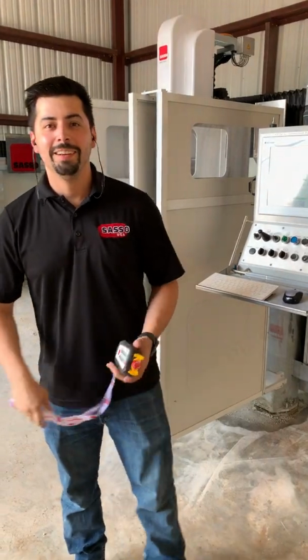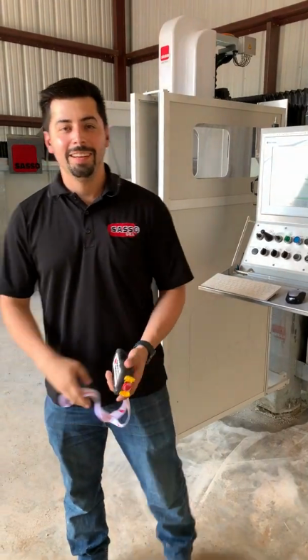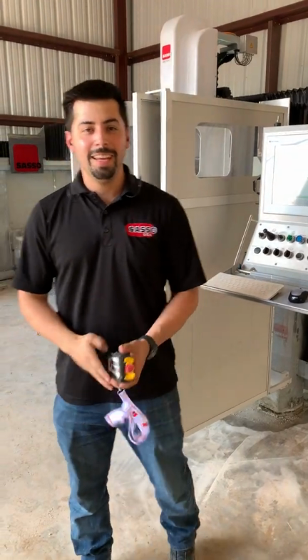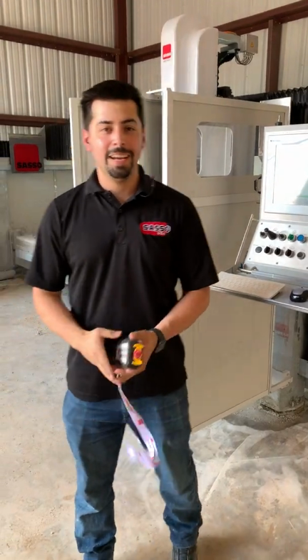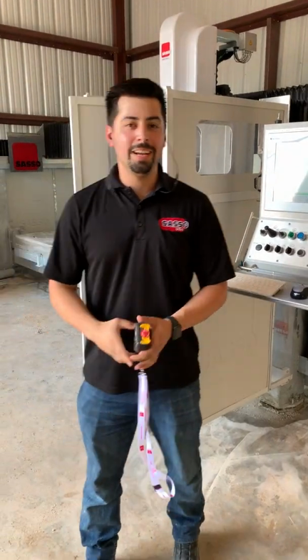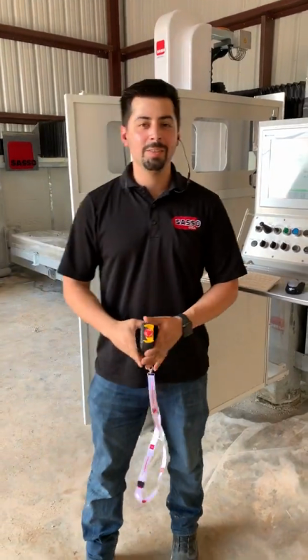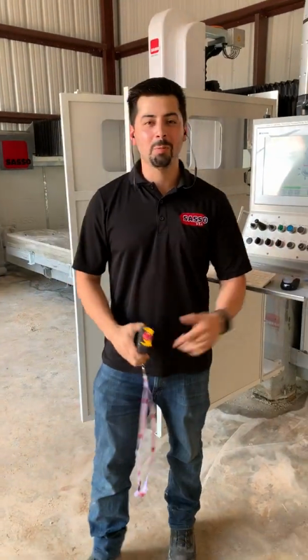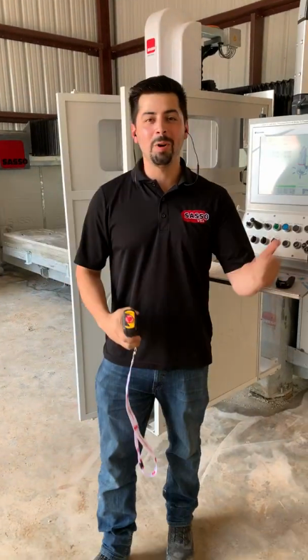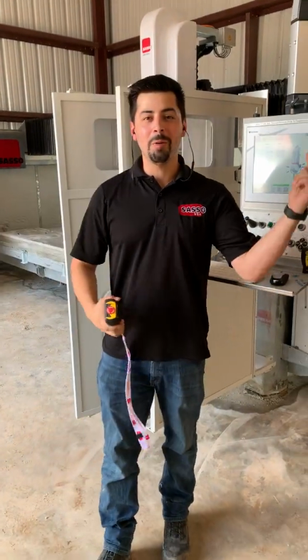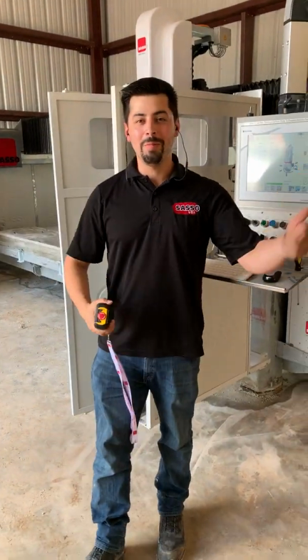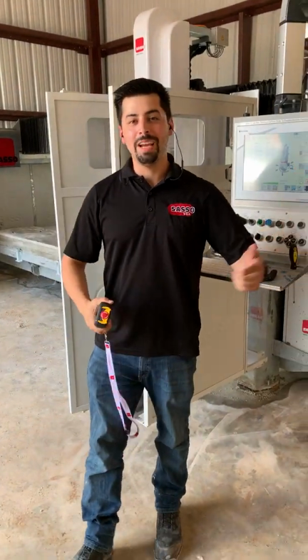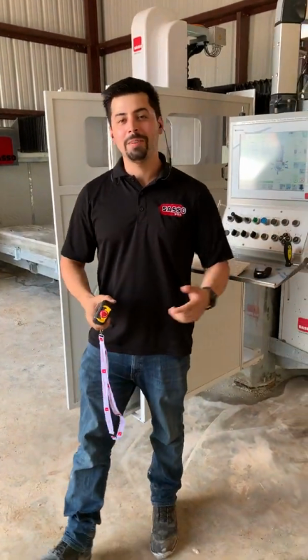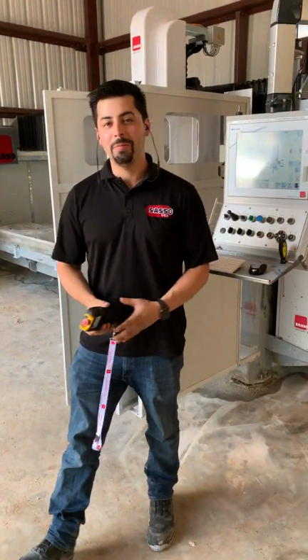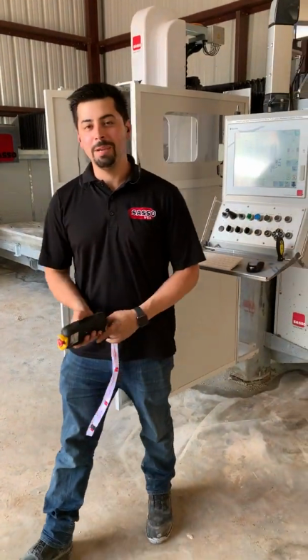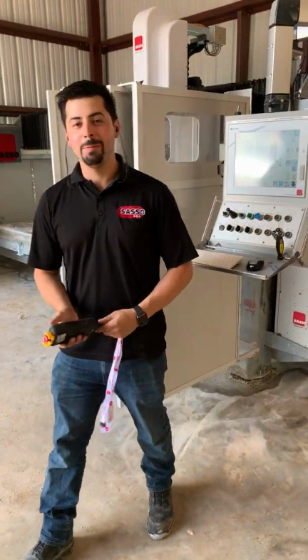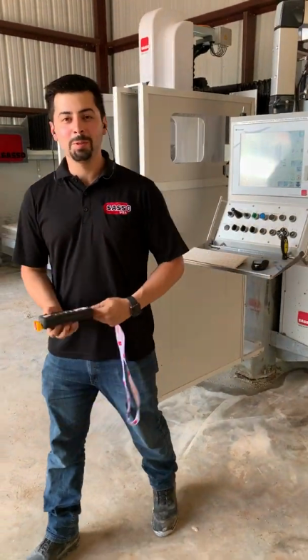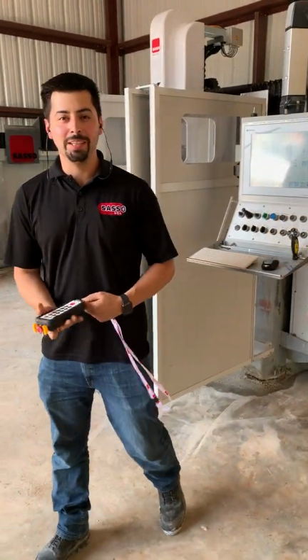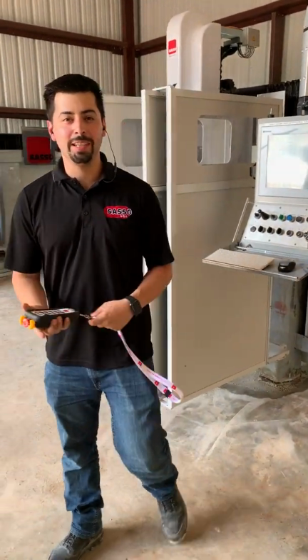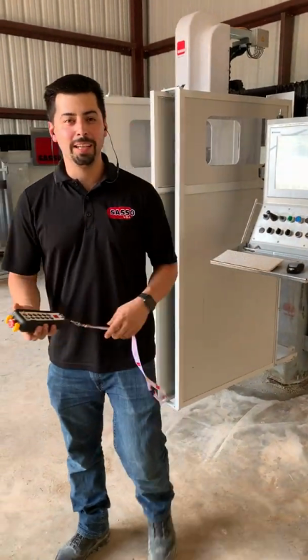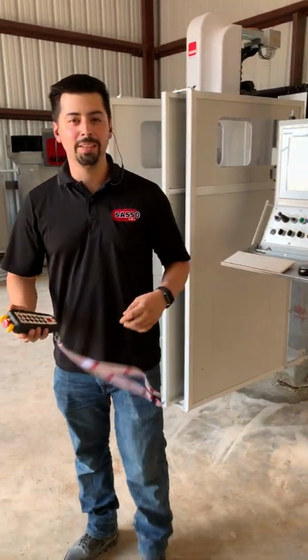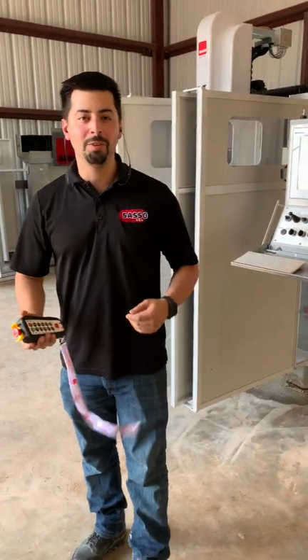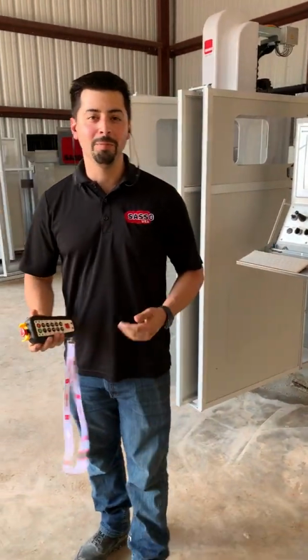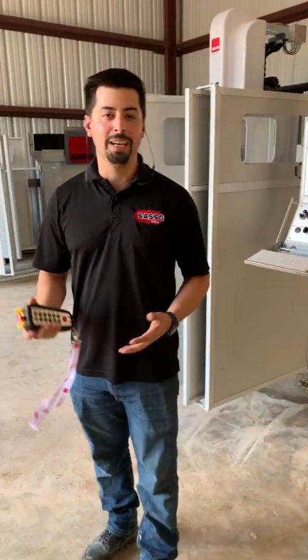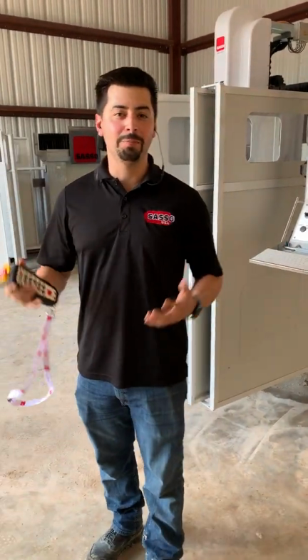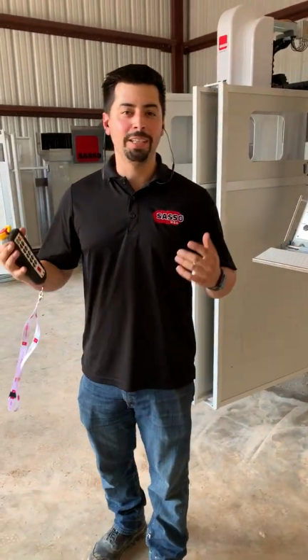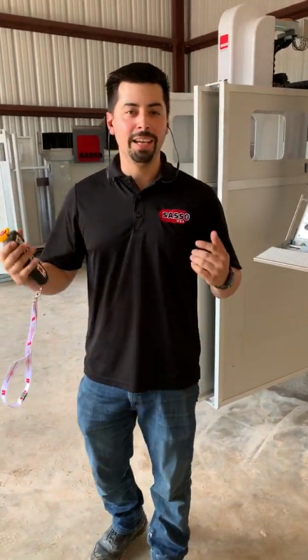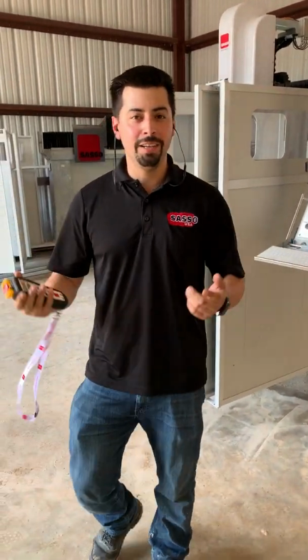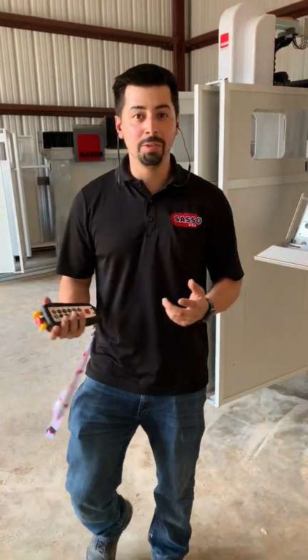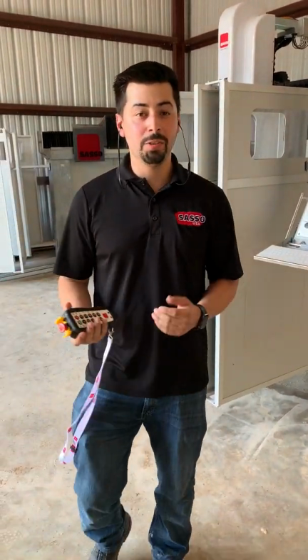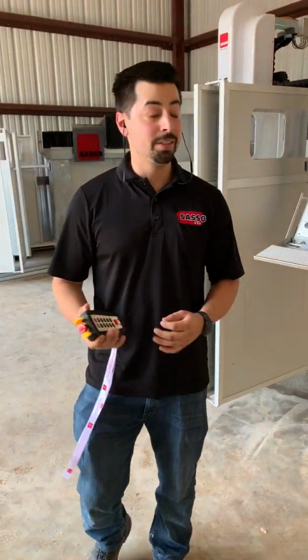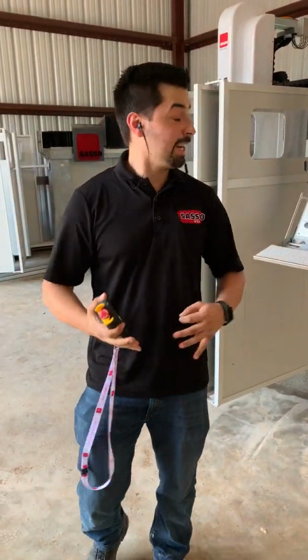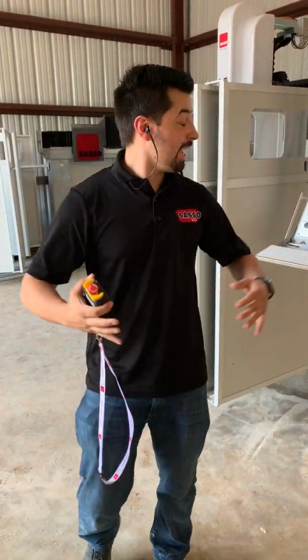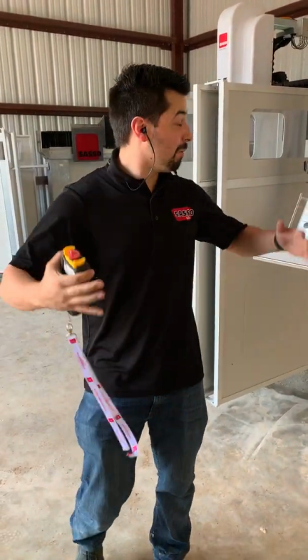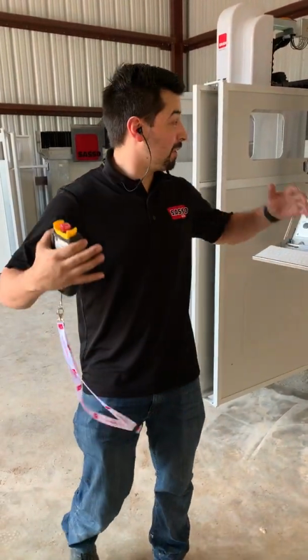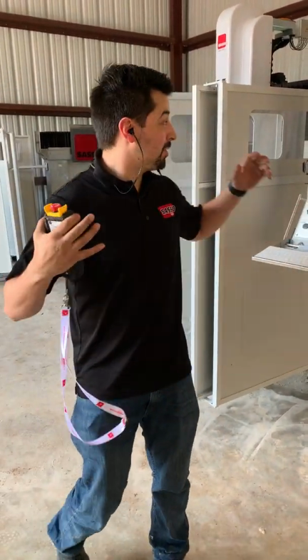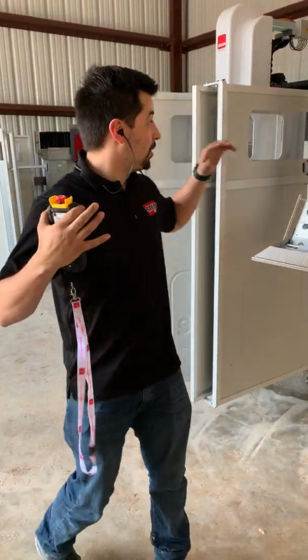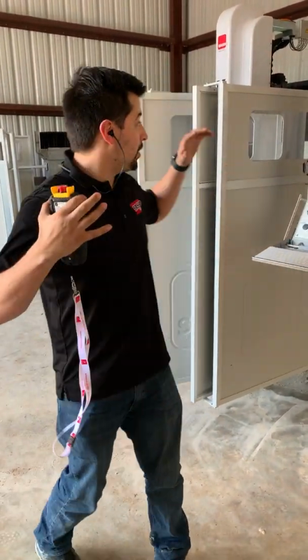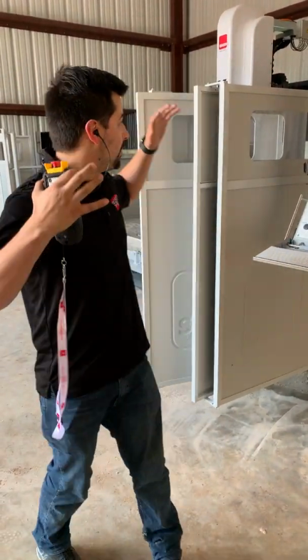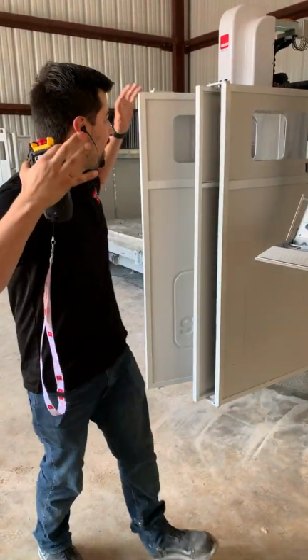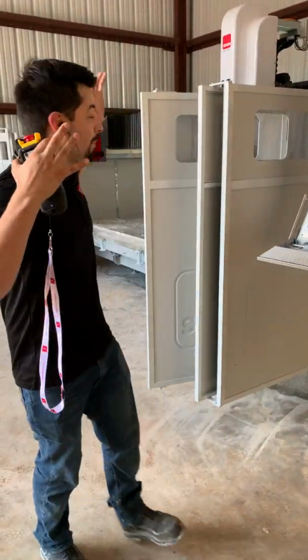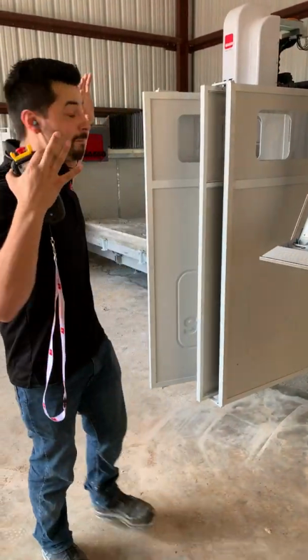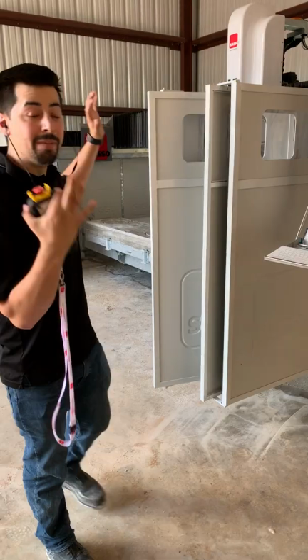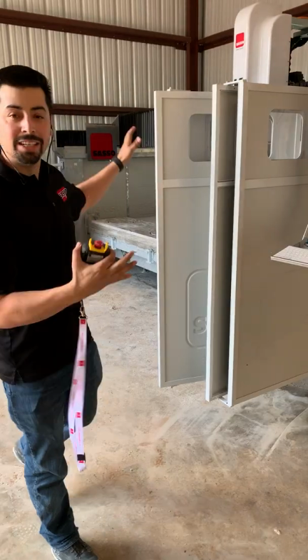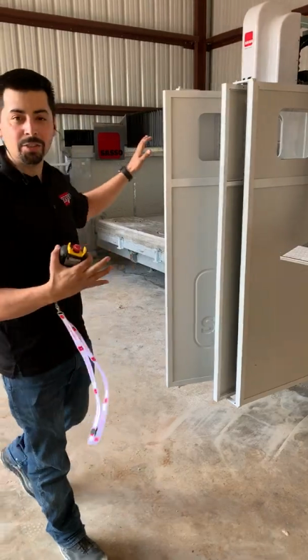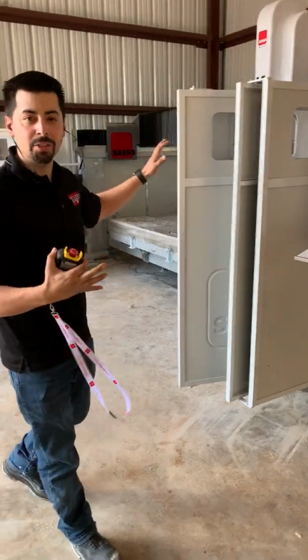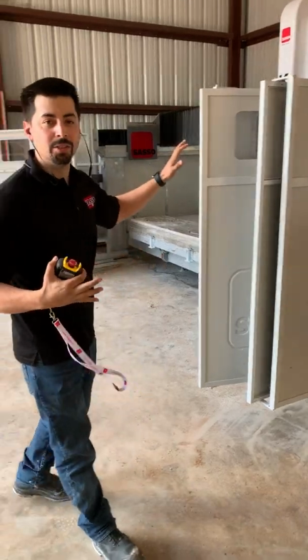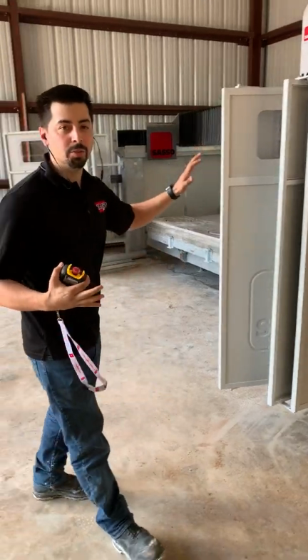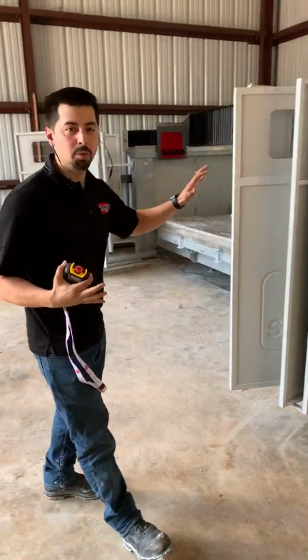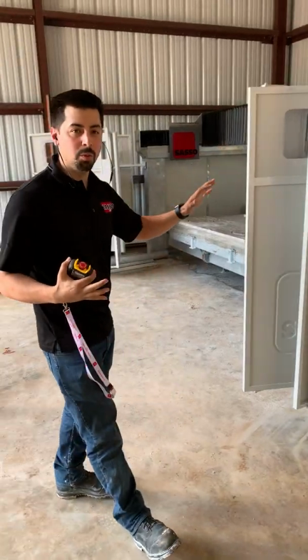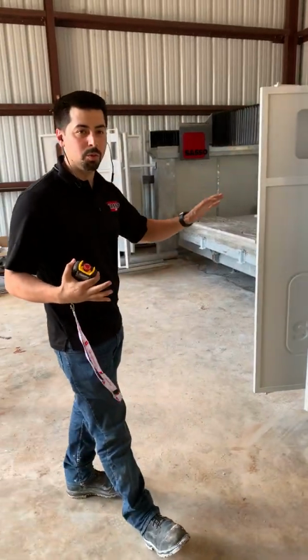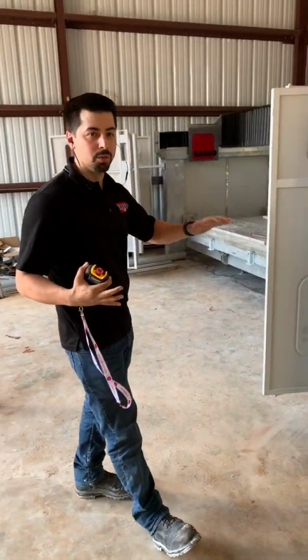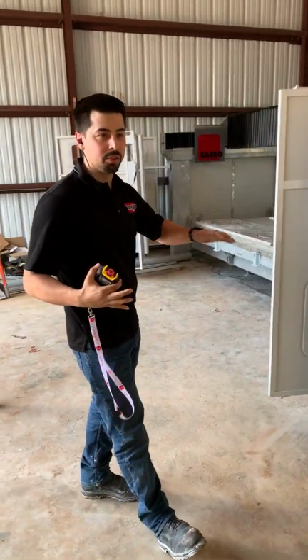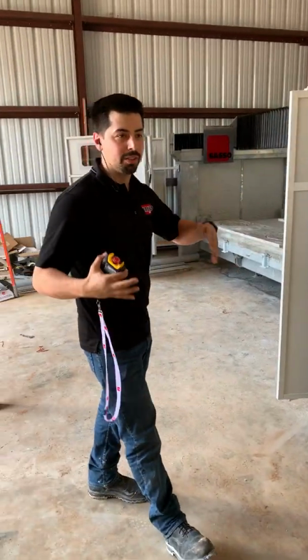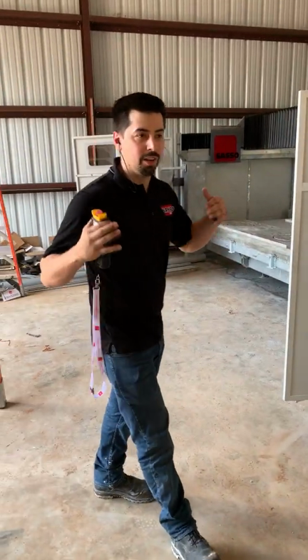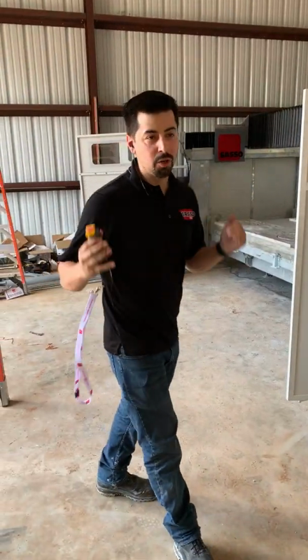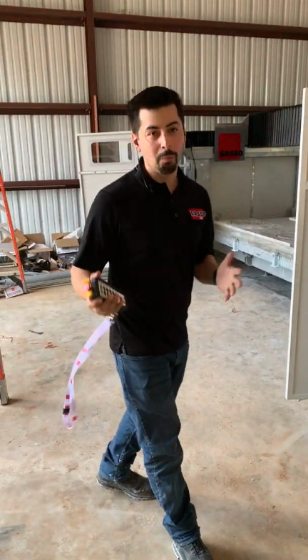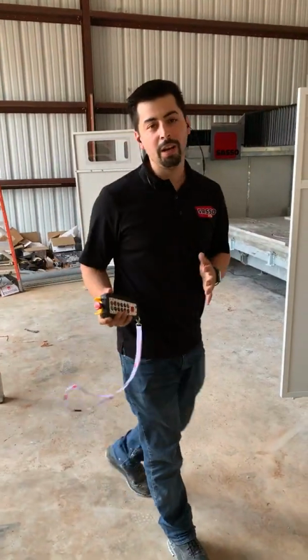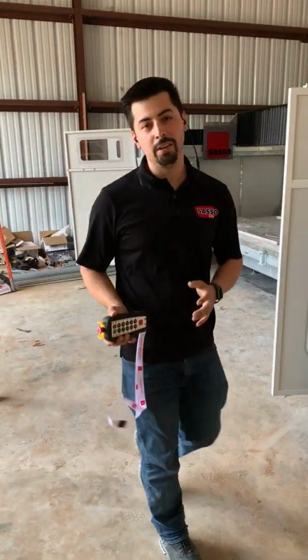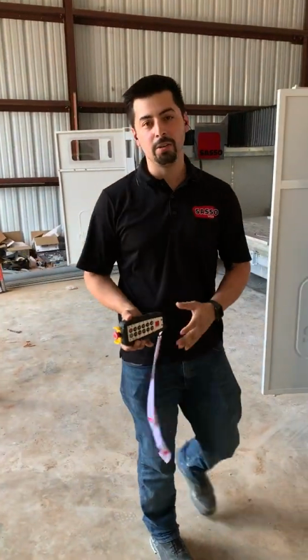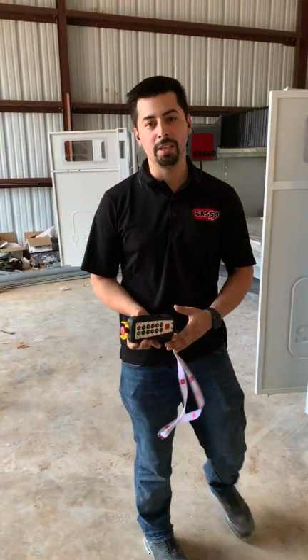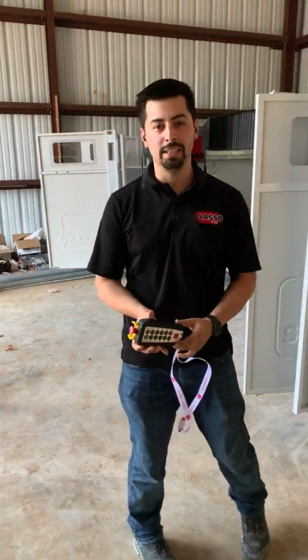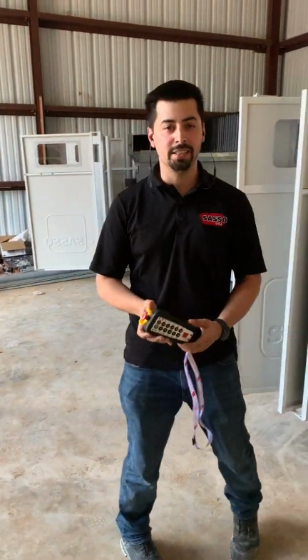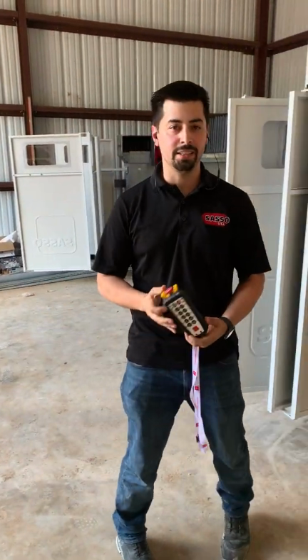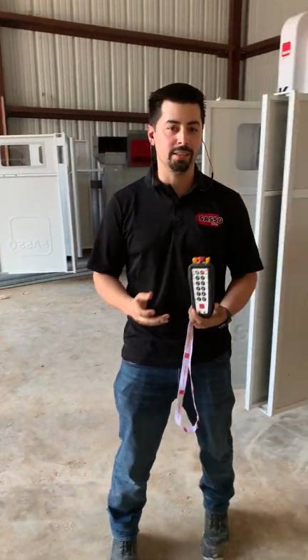Hey guys, welcome back to 5 Minutes of the Technician. My name is Daniel. Today I want to show you how to measure your tools on your brand new K600.